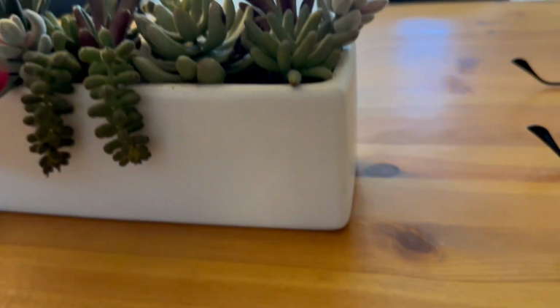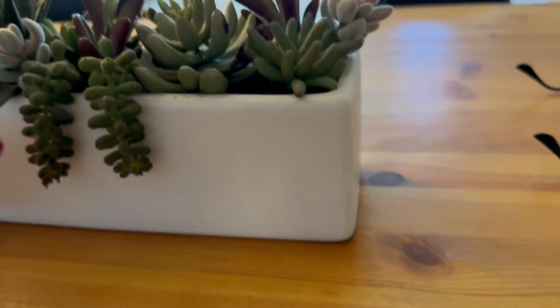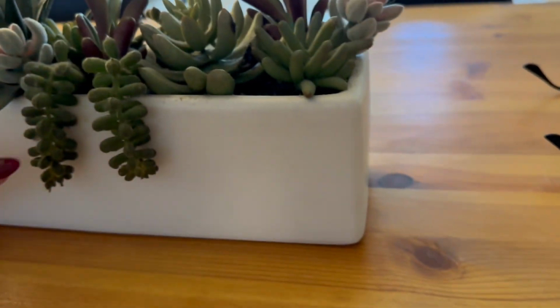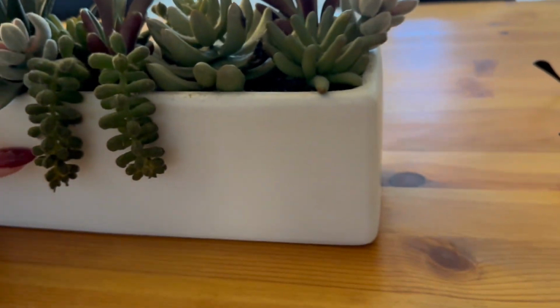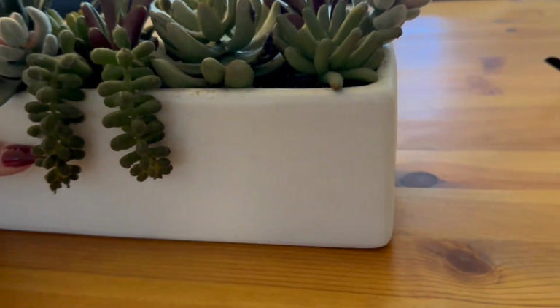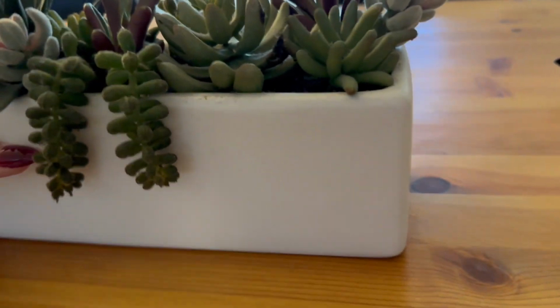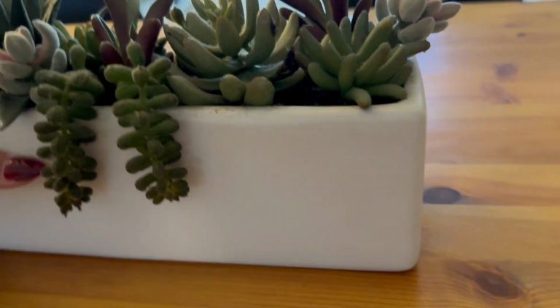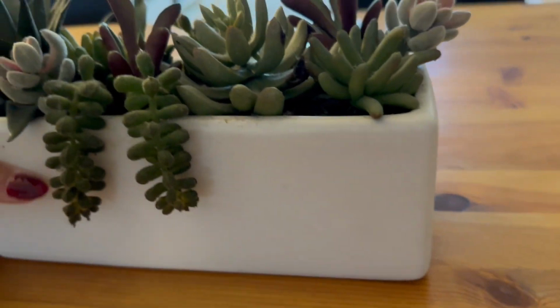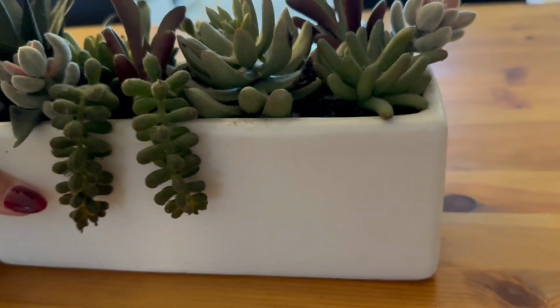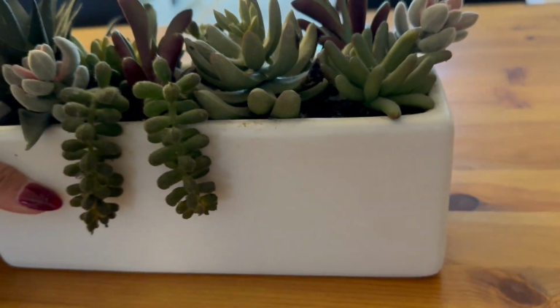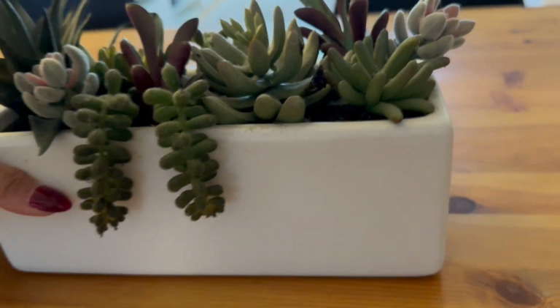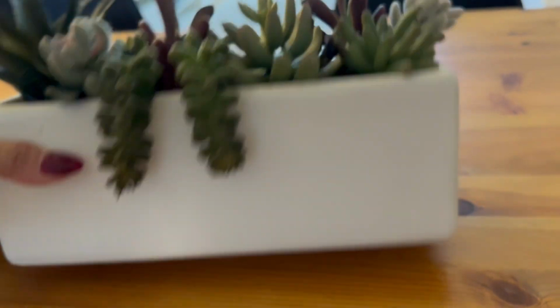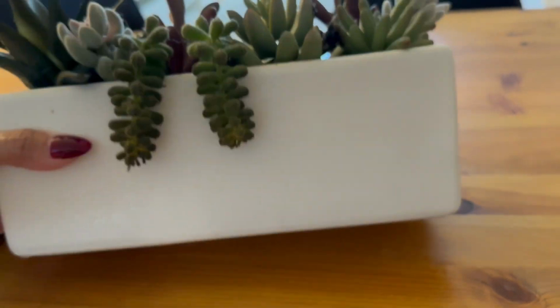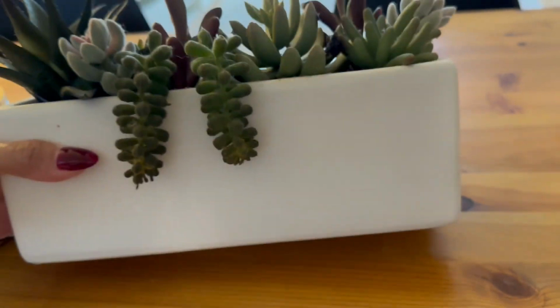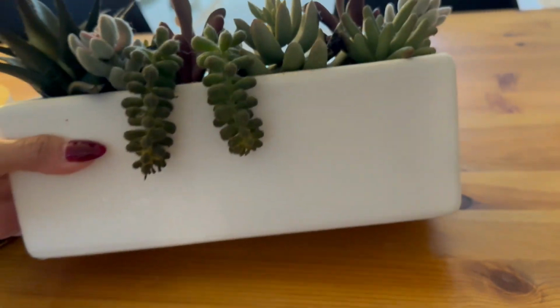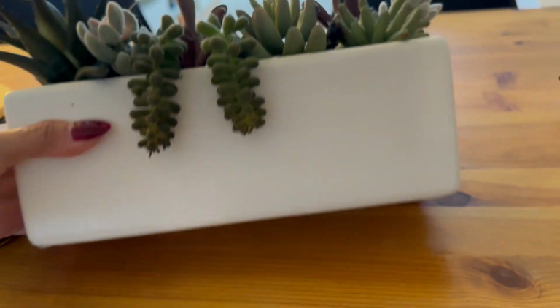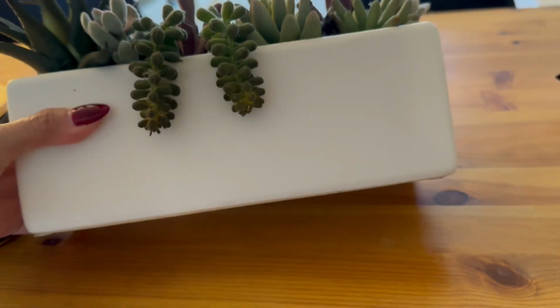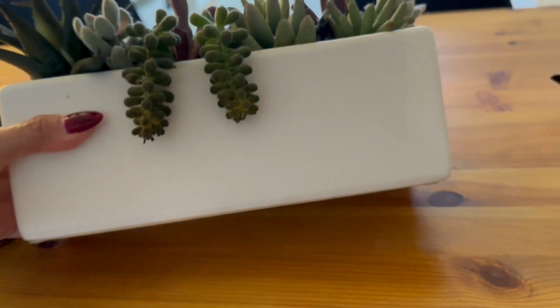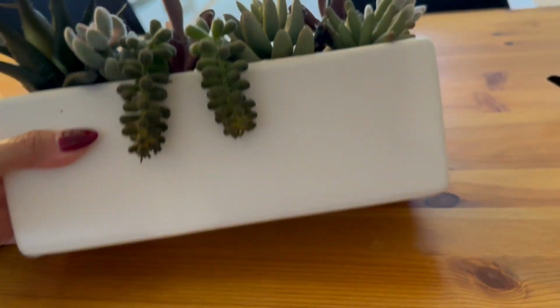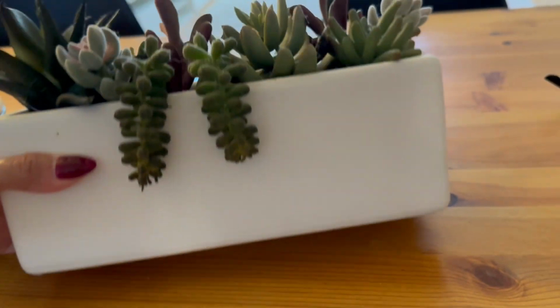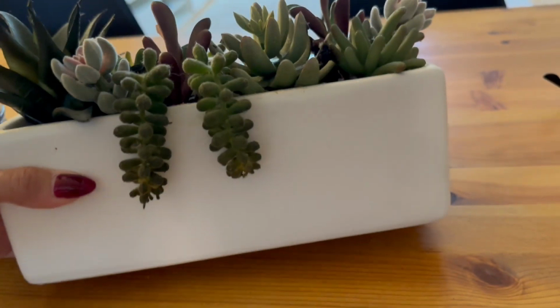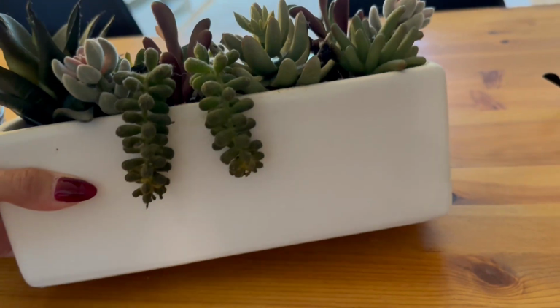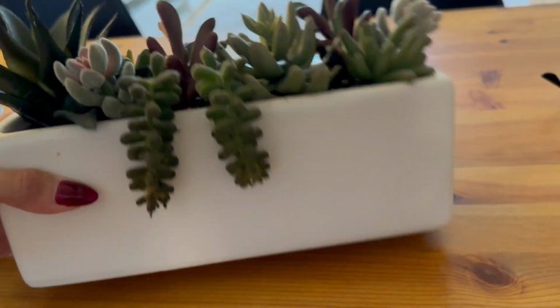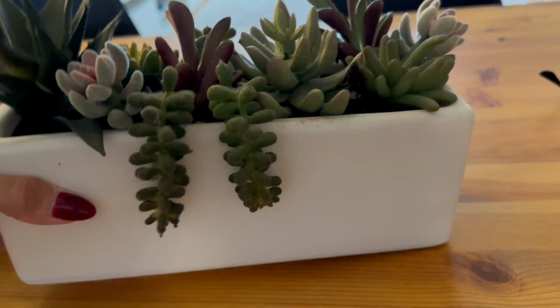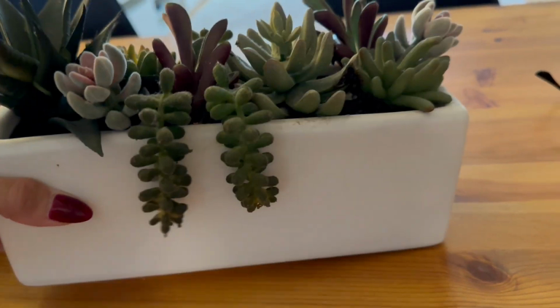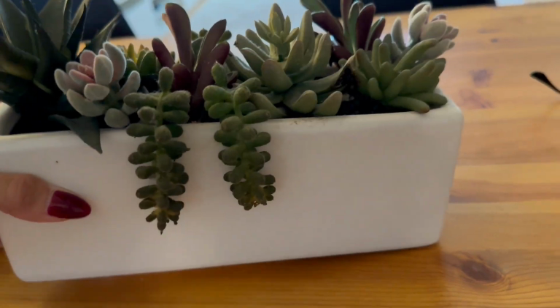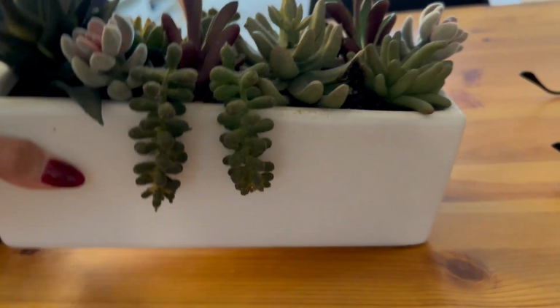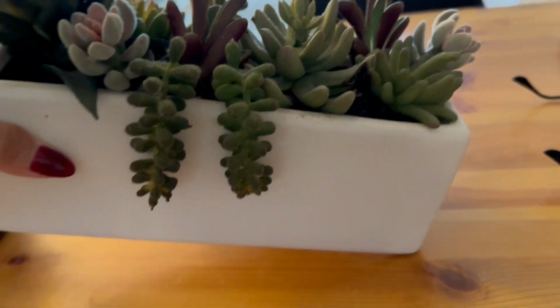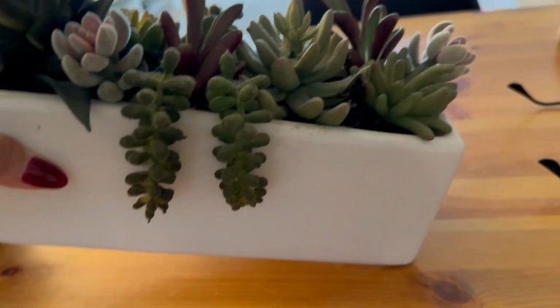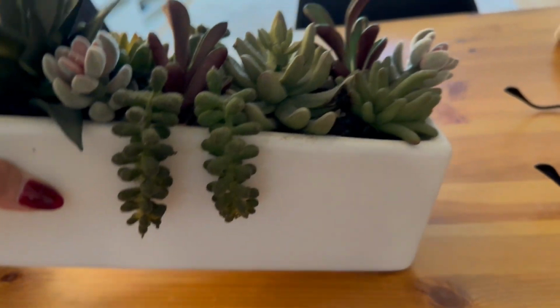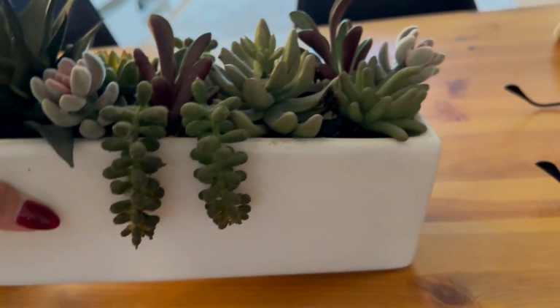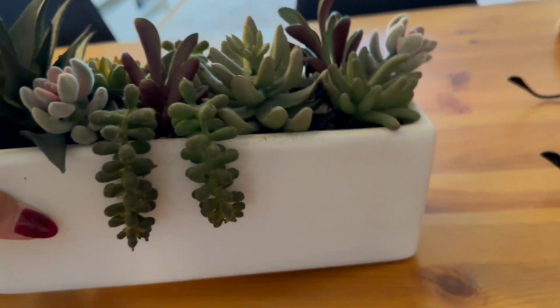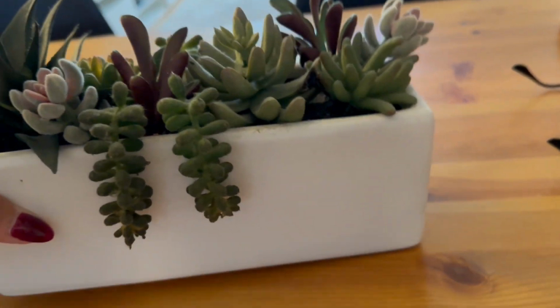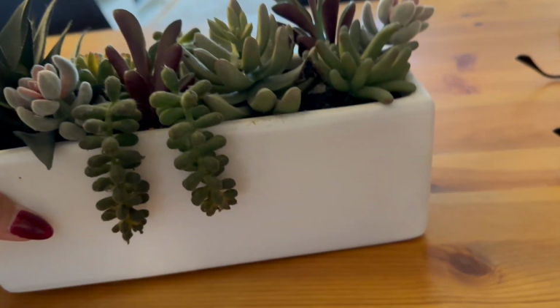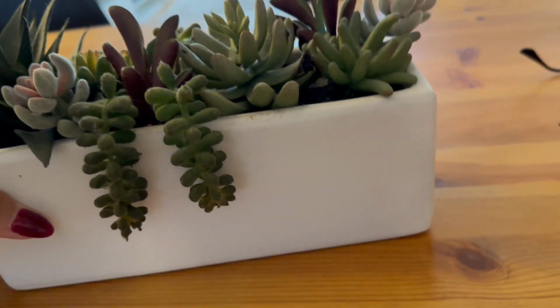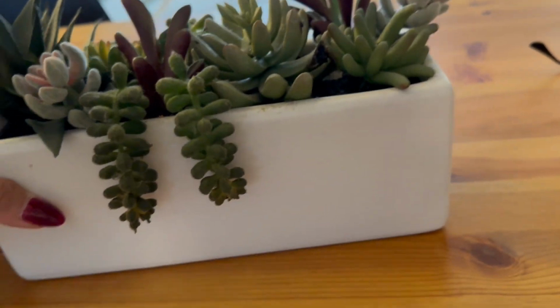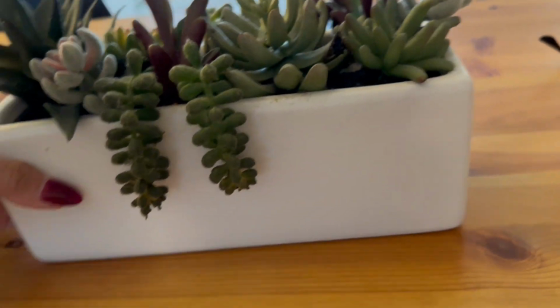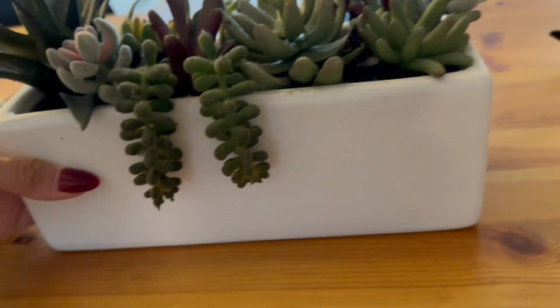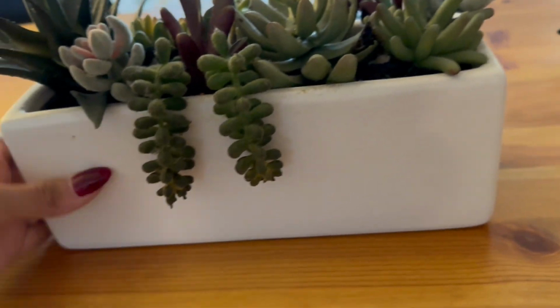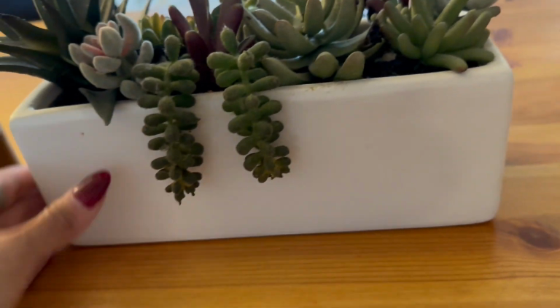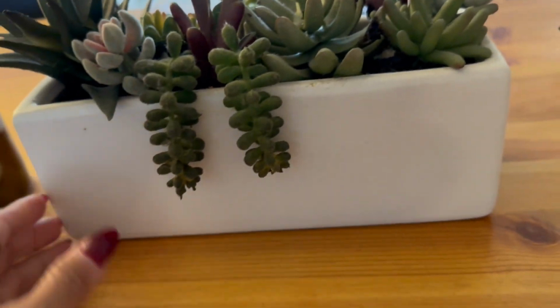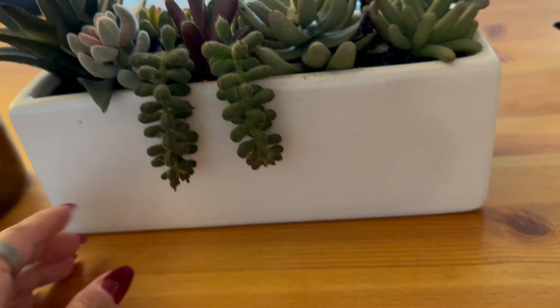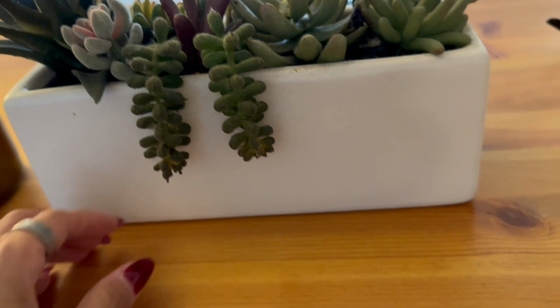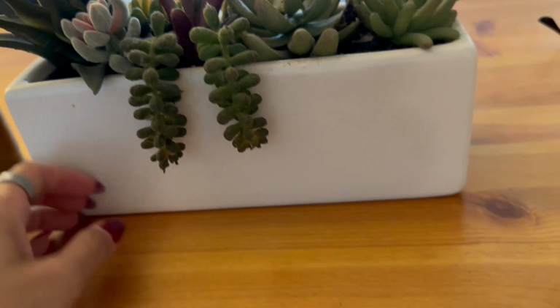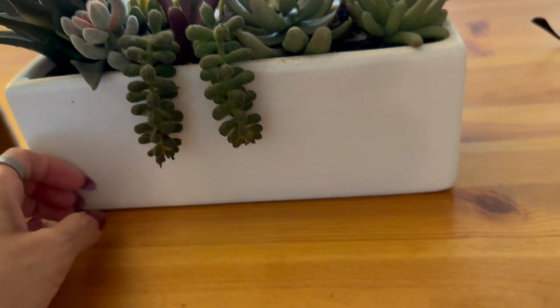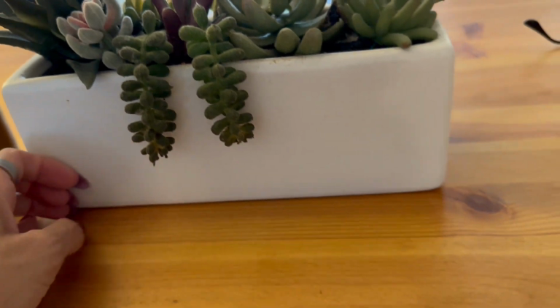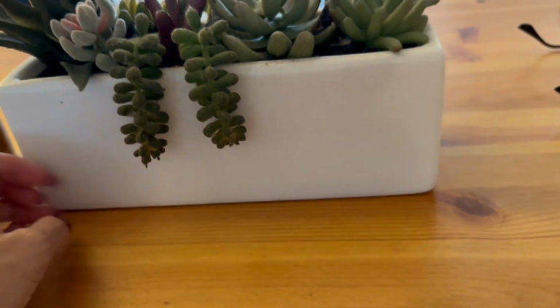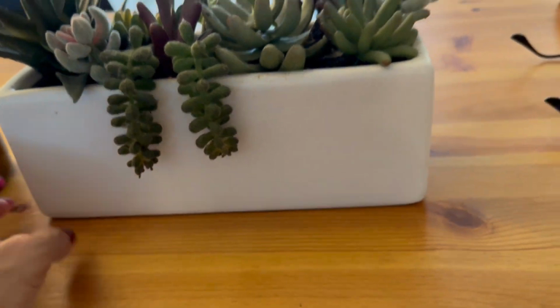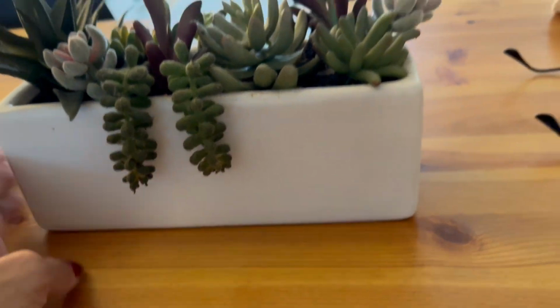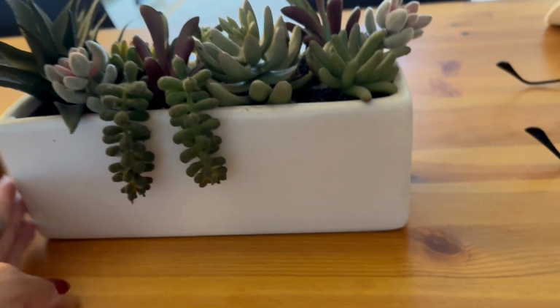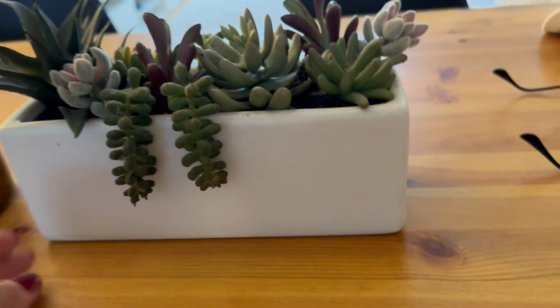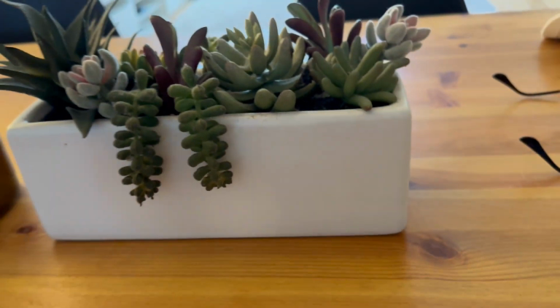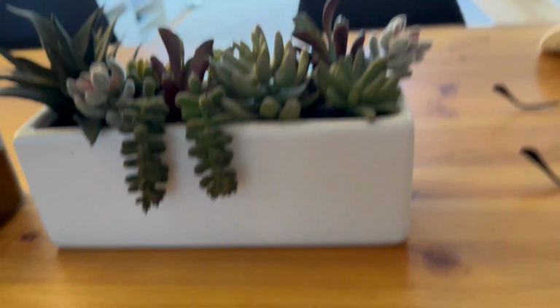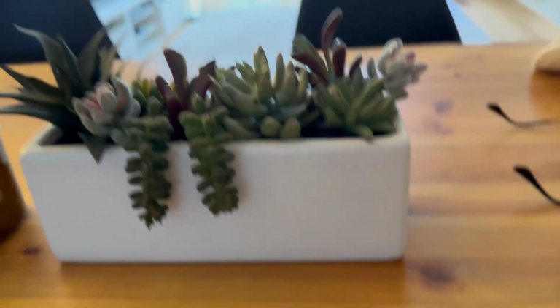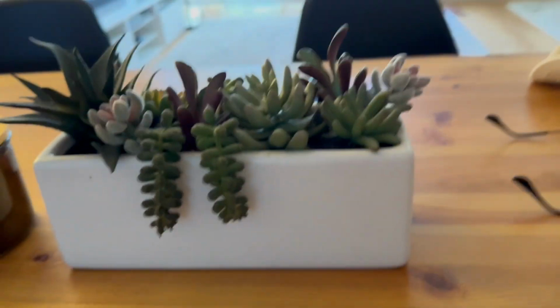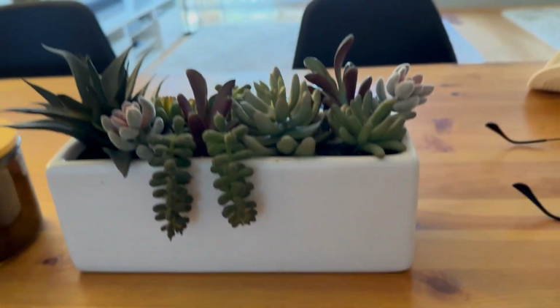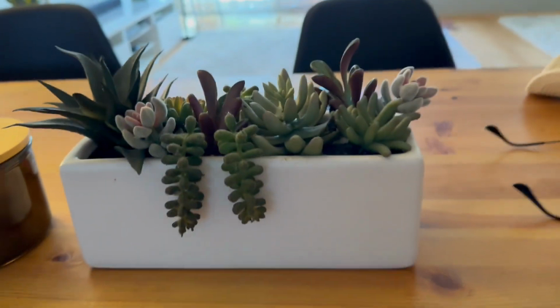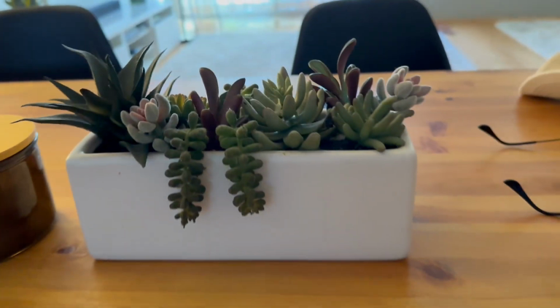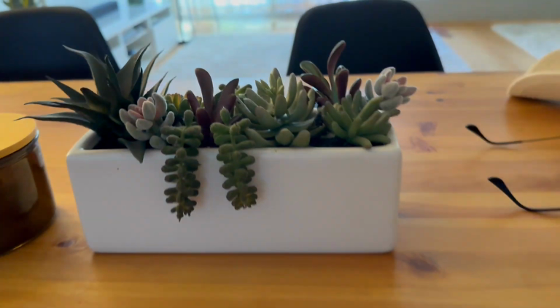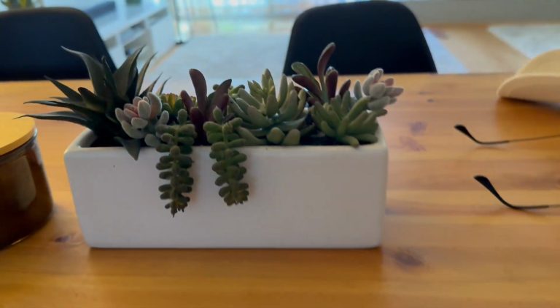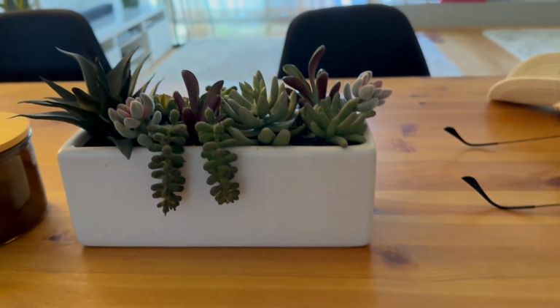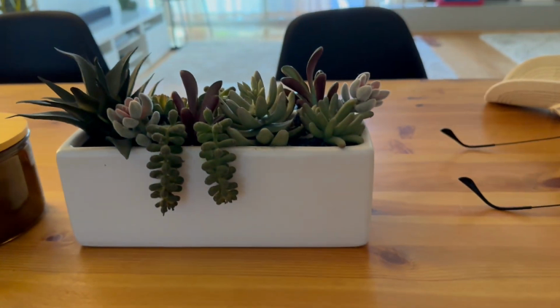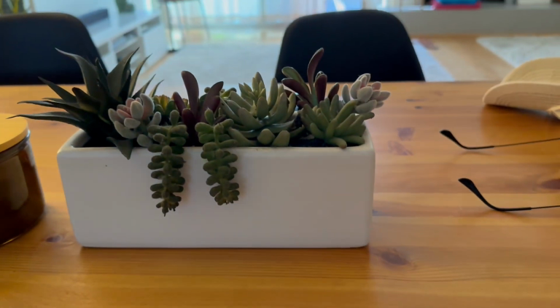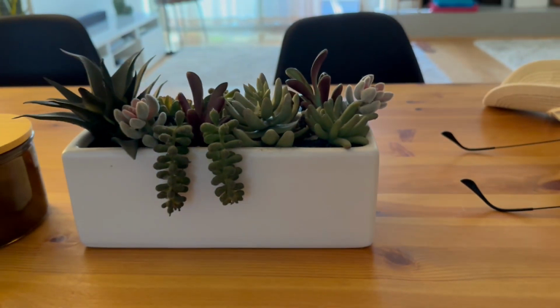It is a glossy white ceramic, so the material is really good. 4 inches by 12 inches by 4 inches, and it looks absolutely stunning.